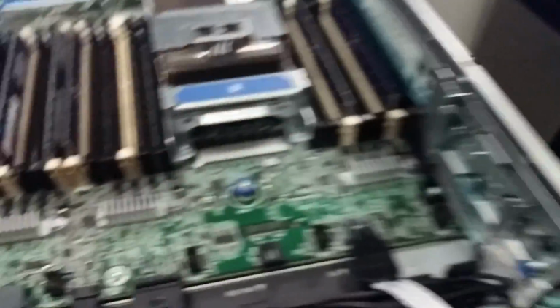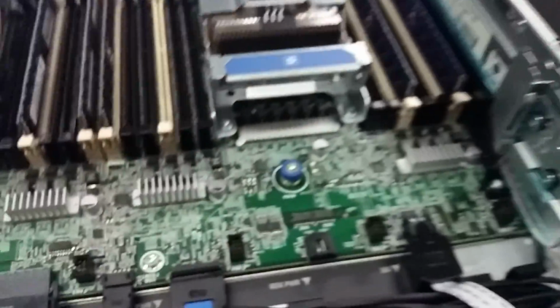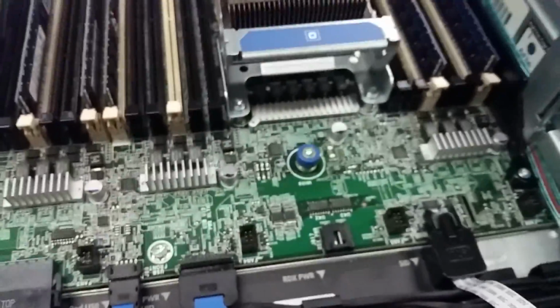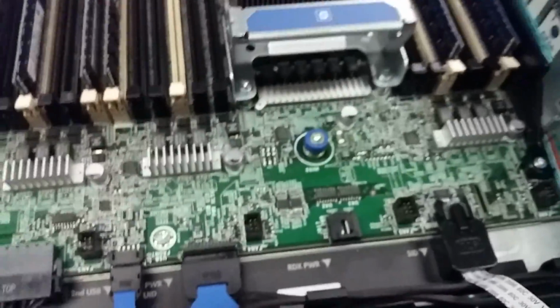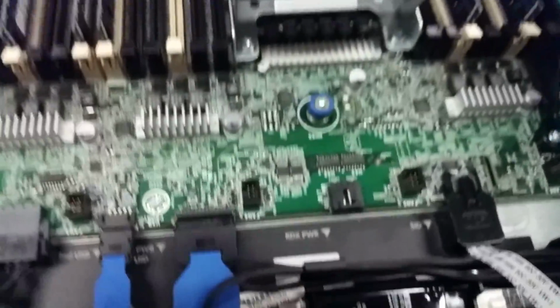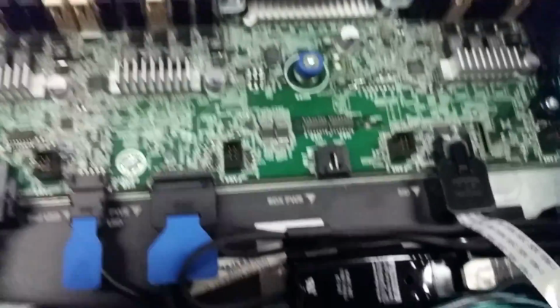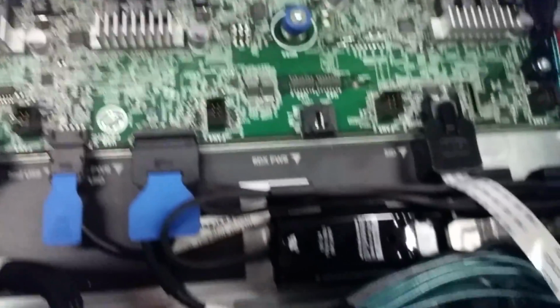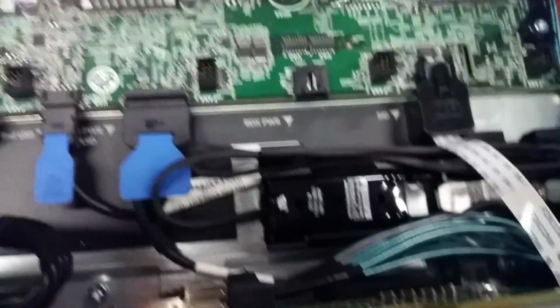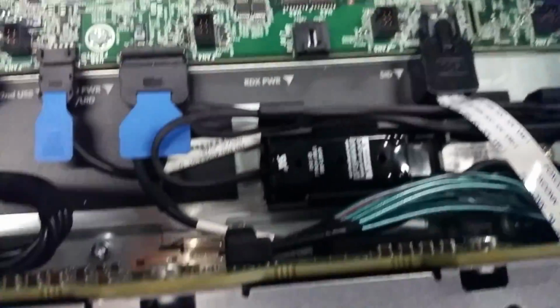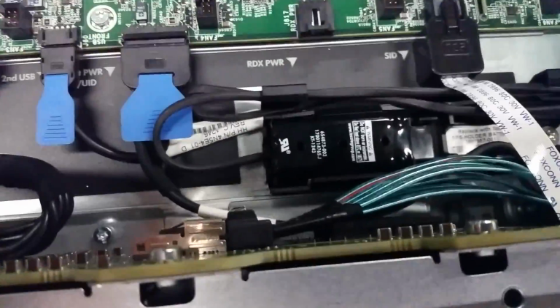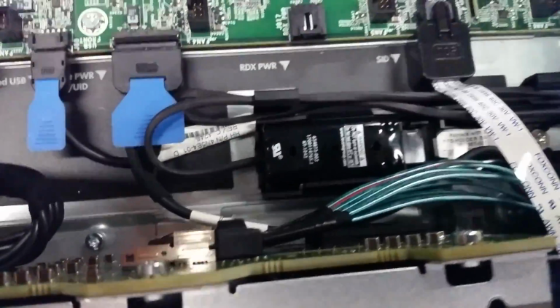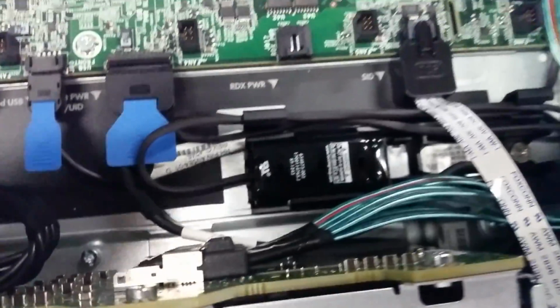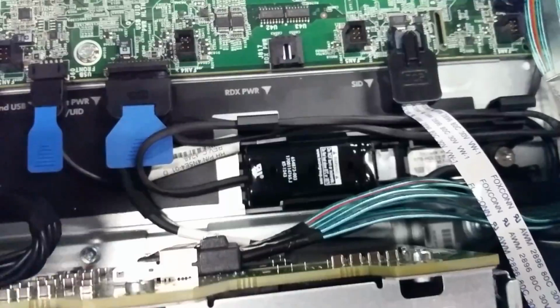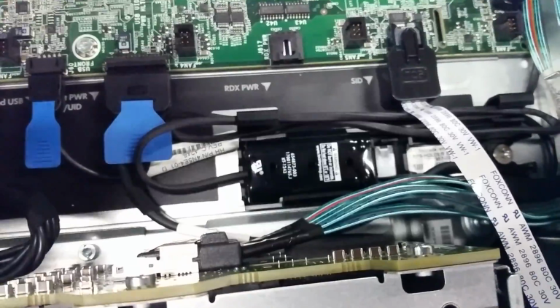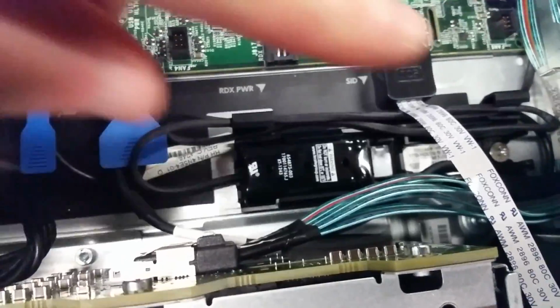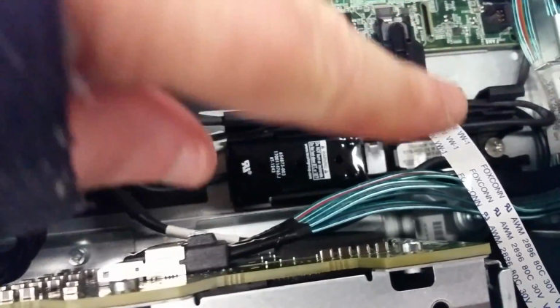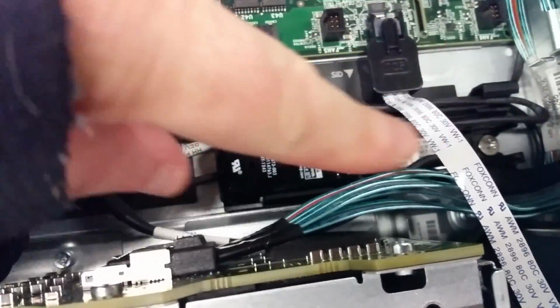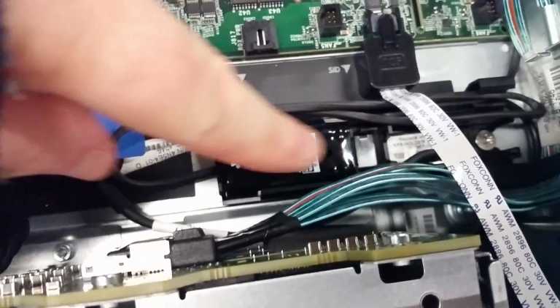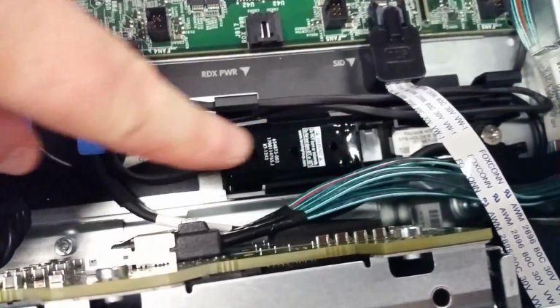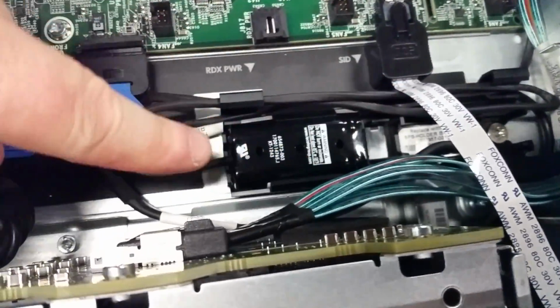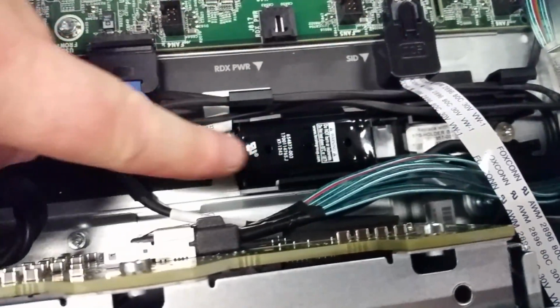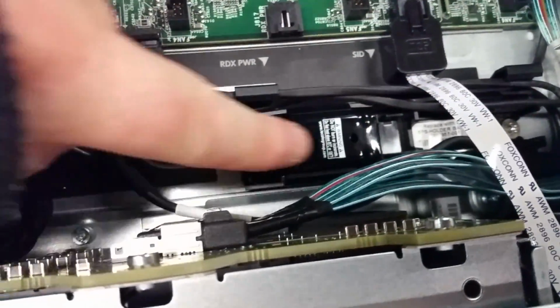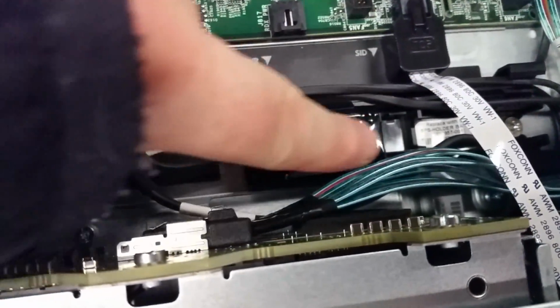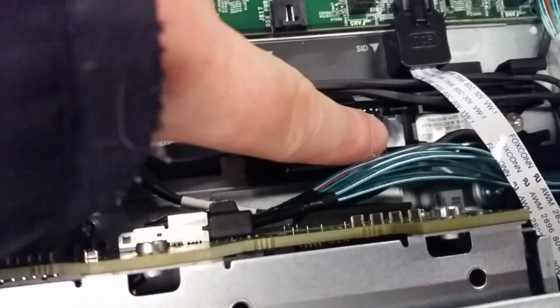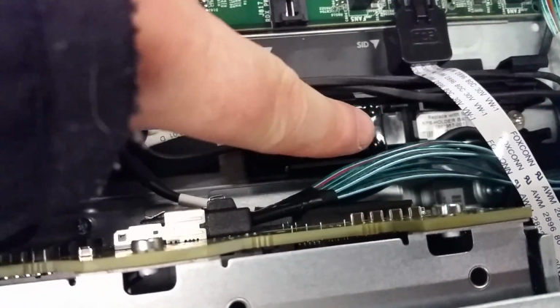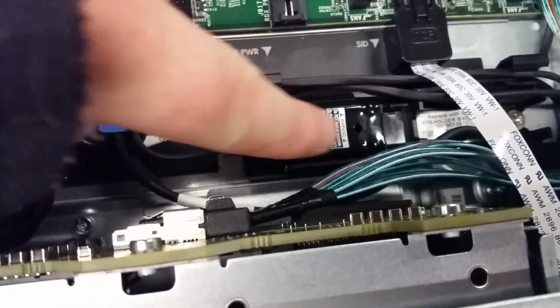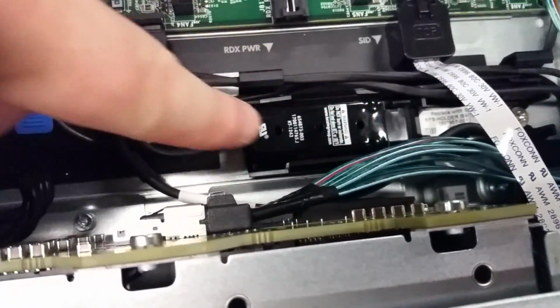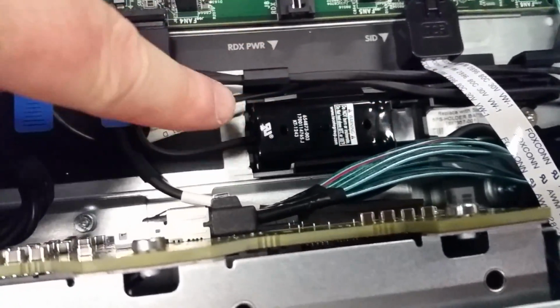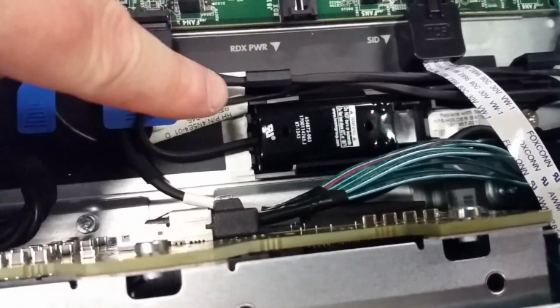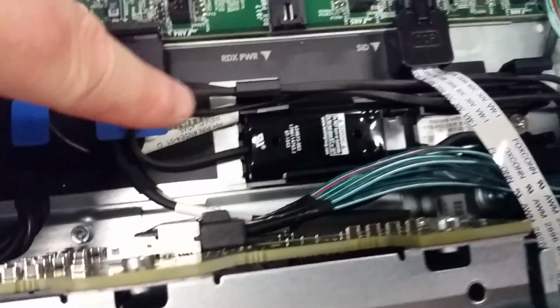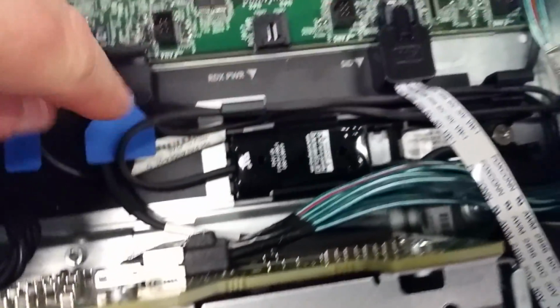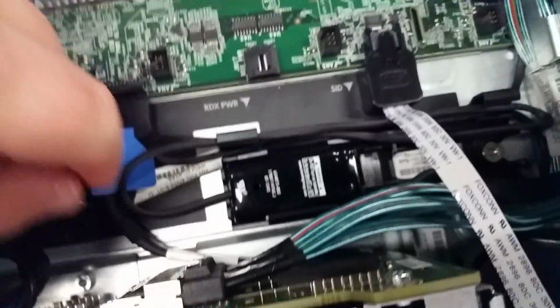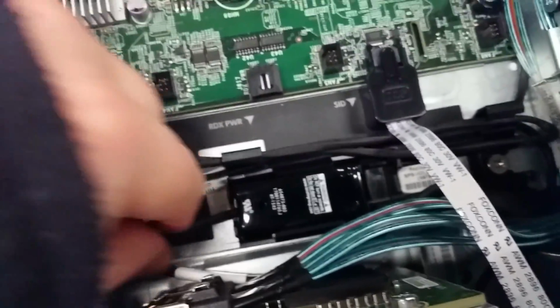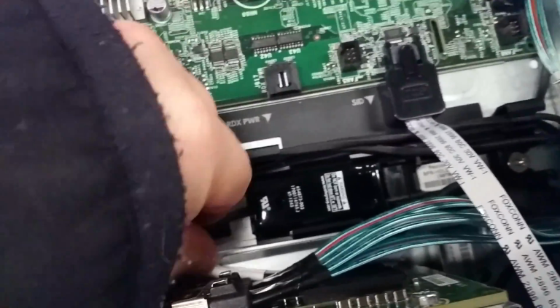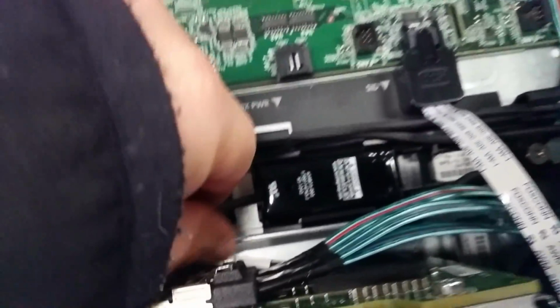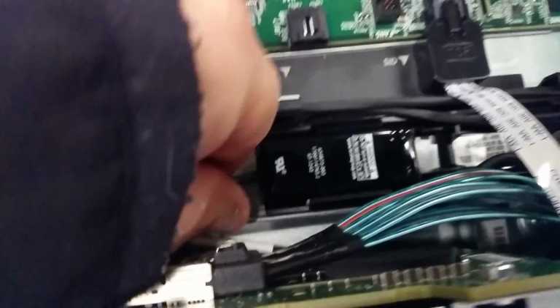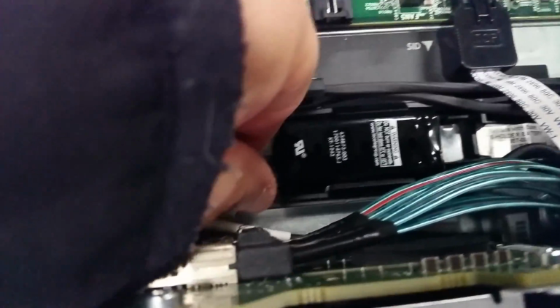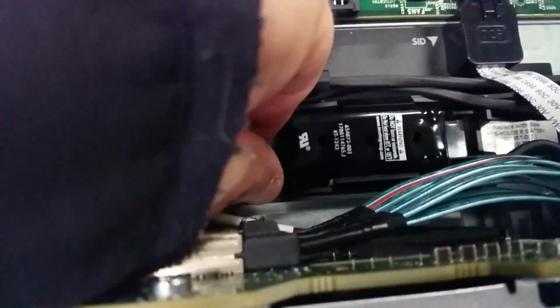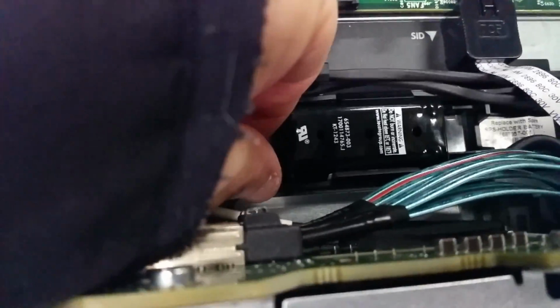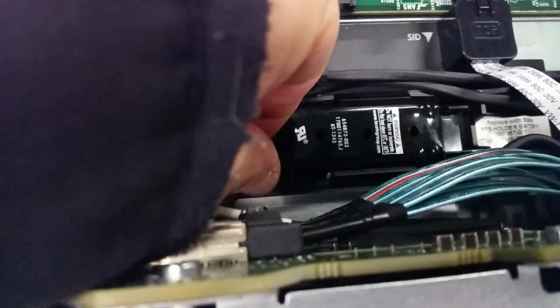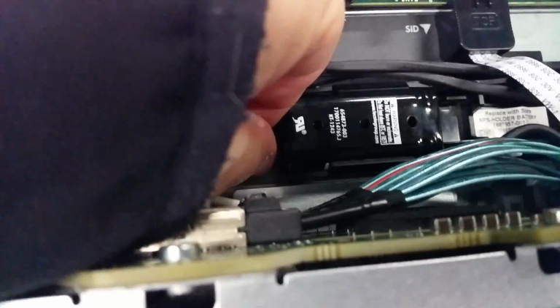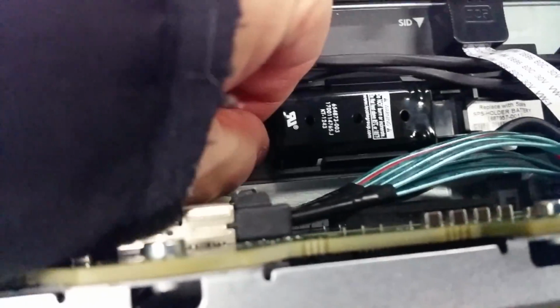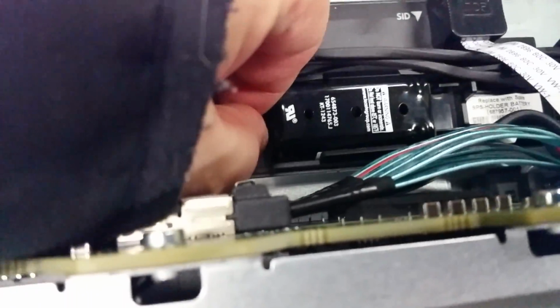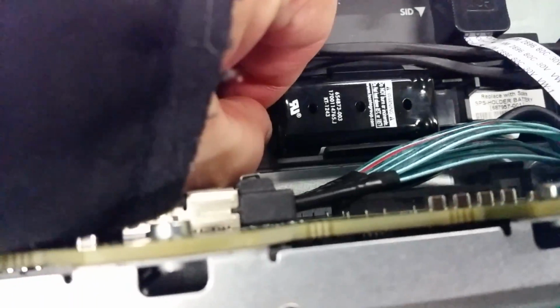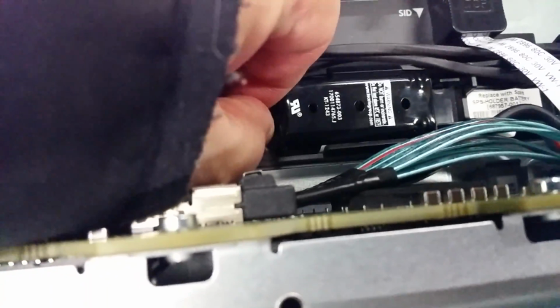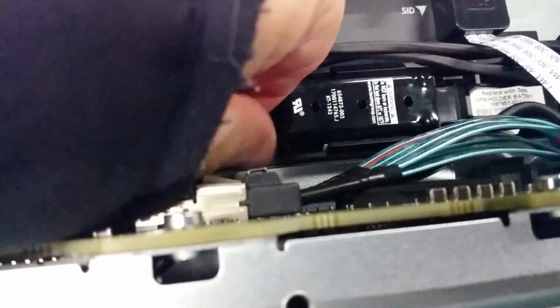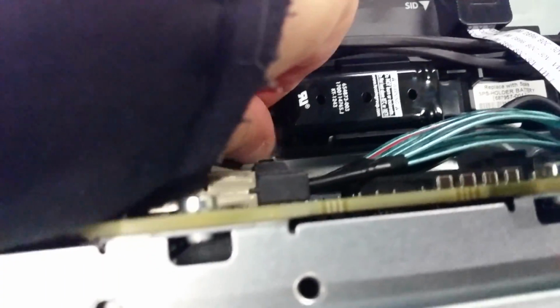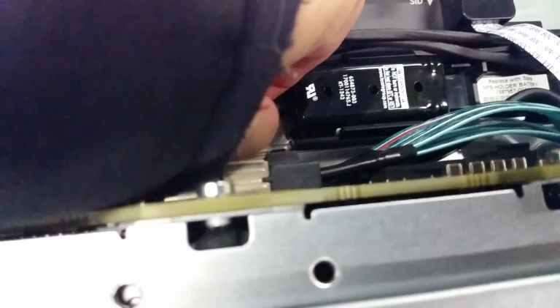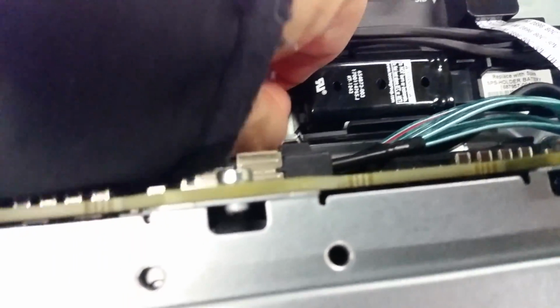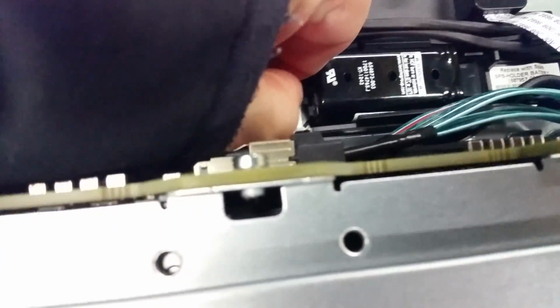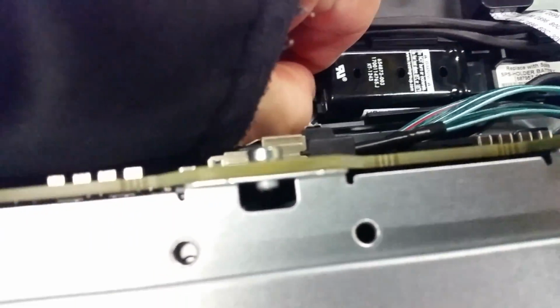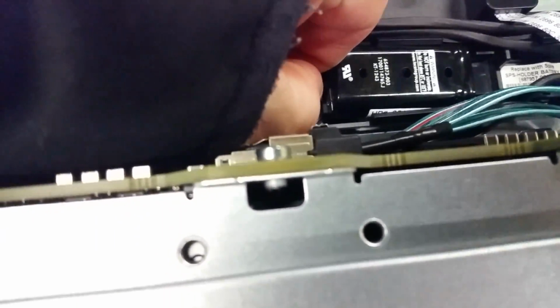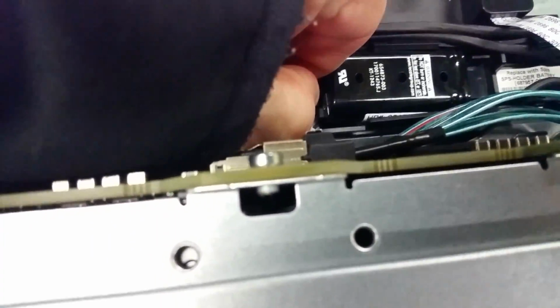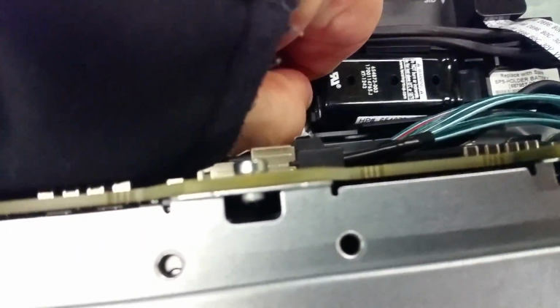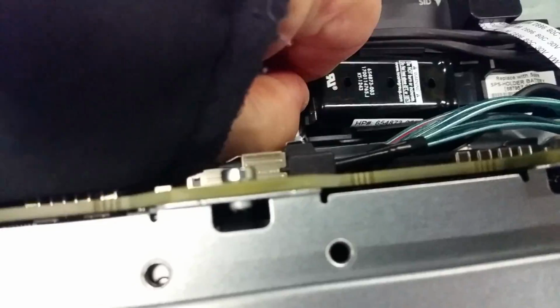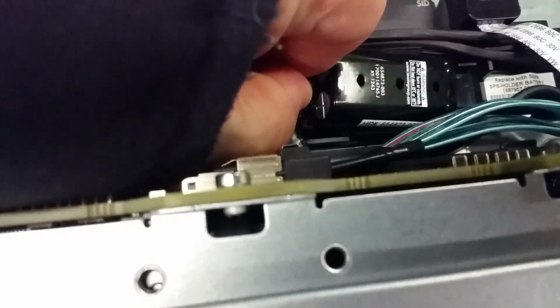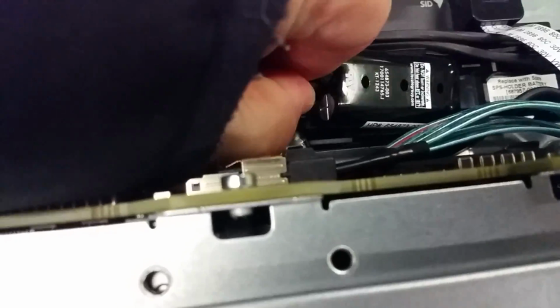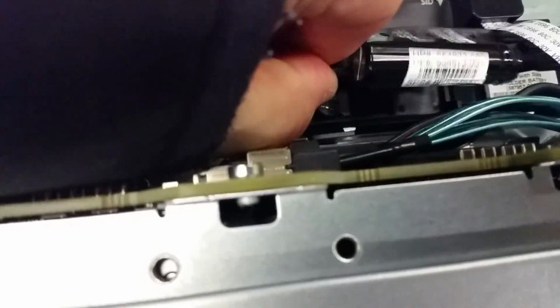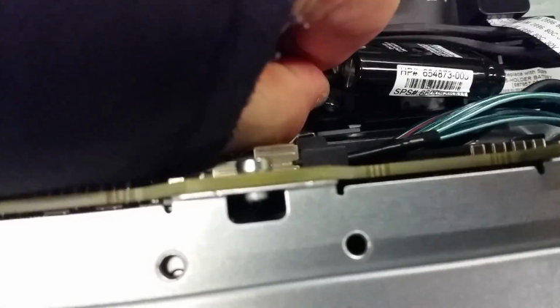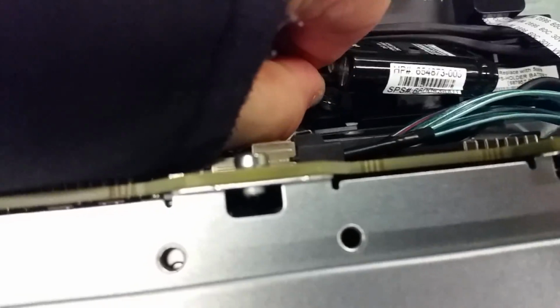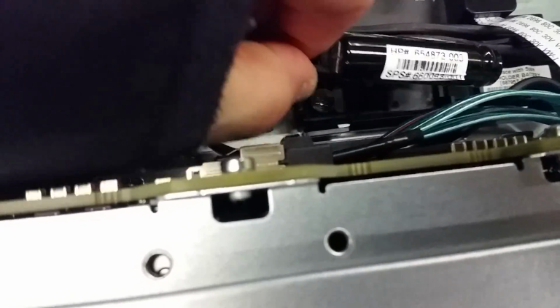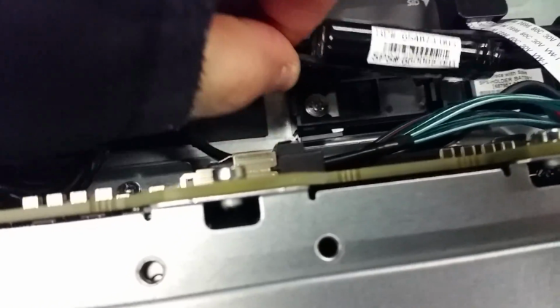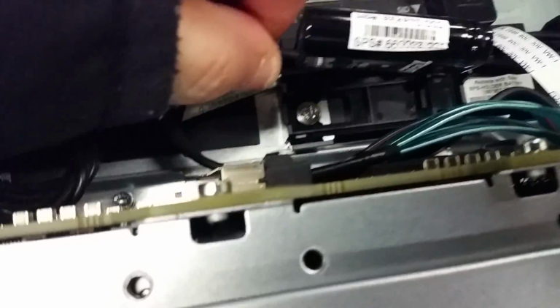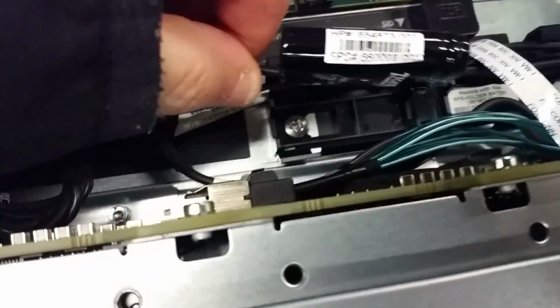If you look right down here, you'll see the battery holder. And here's the battery. All you're going to do is lift up on the battery in the back to pull it out of the holder.